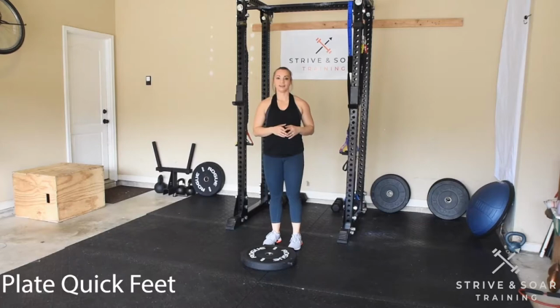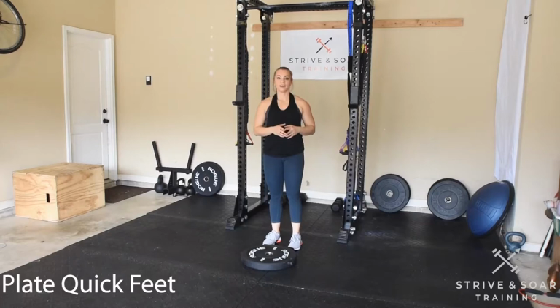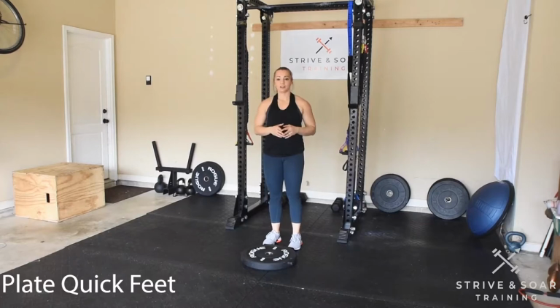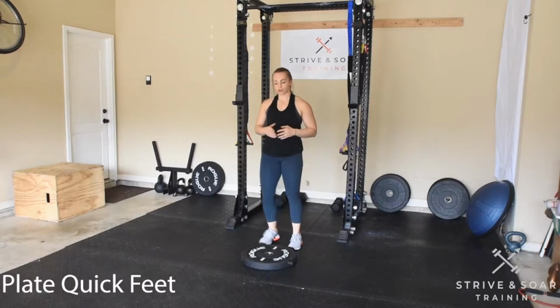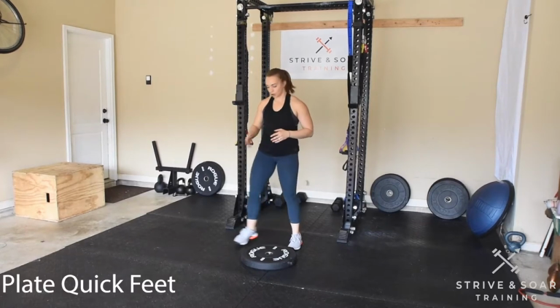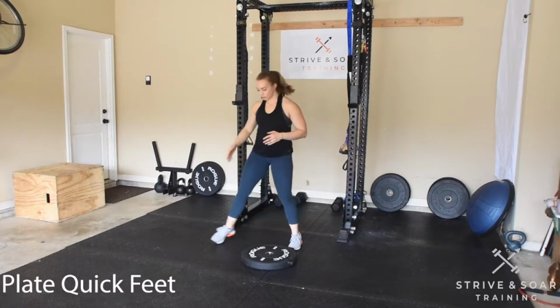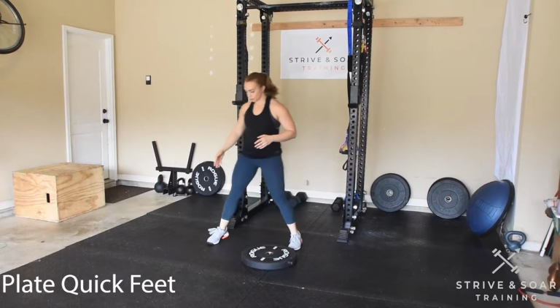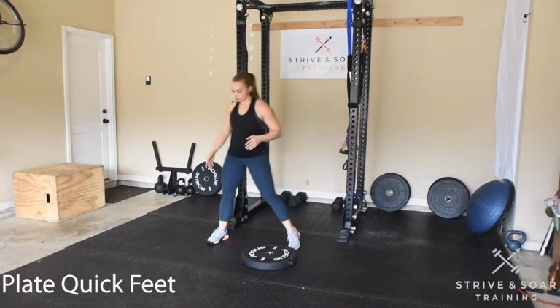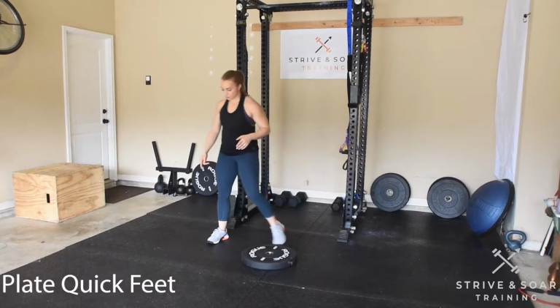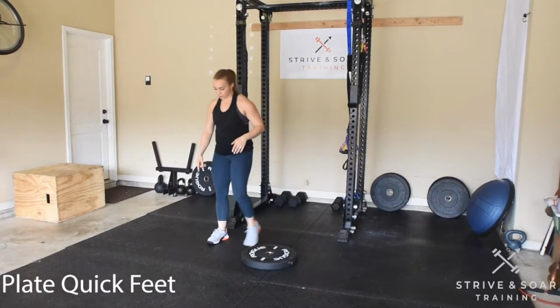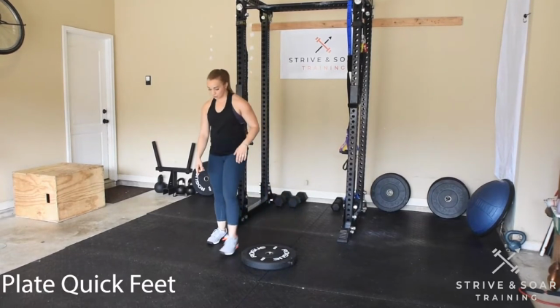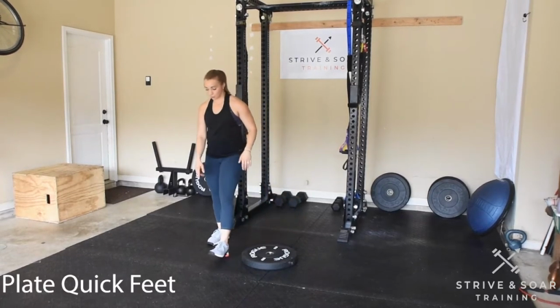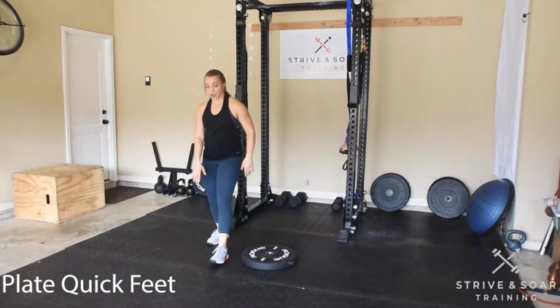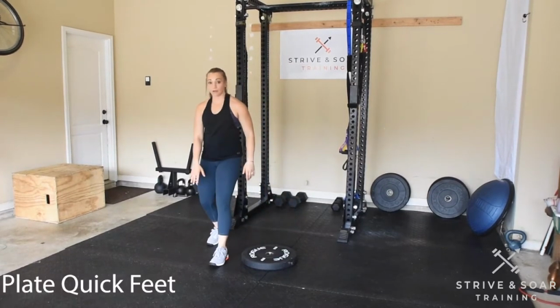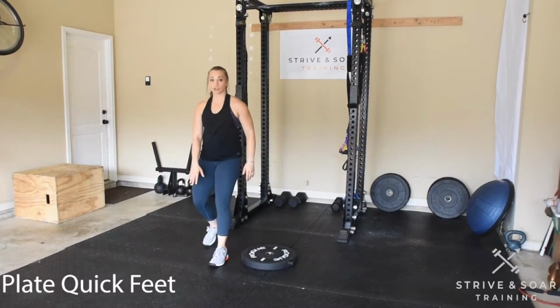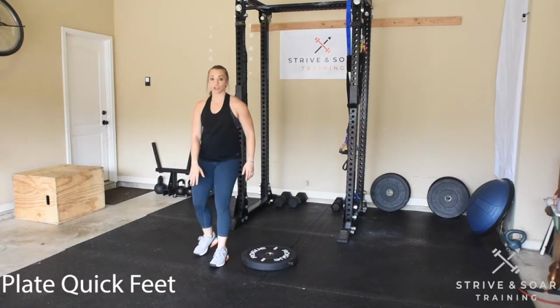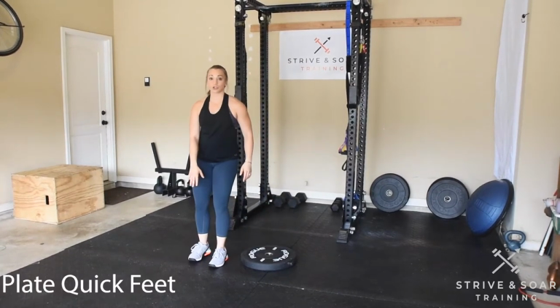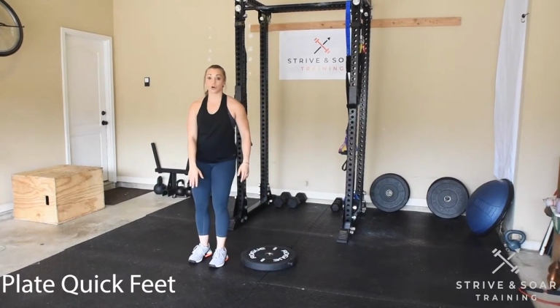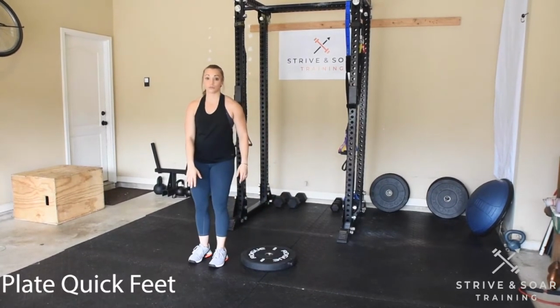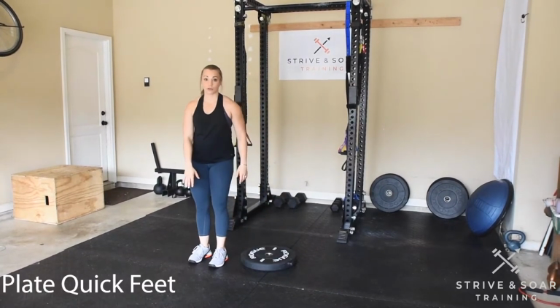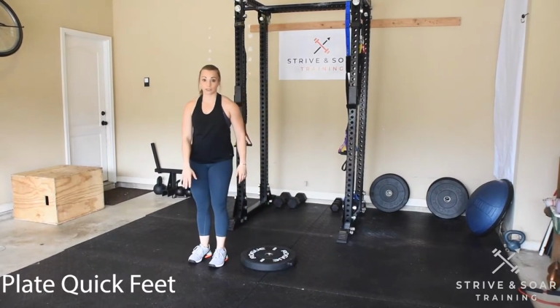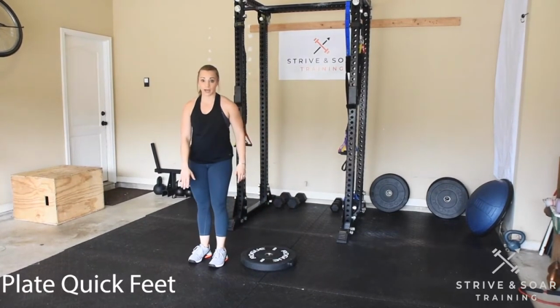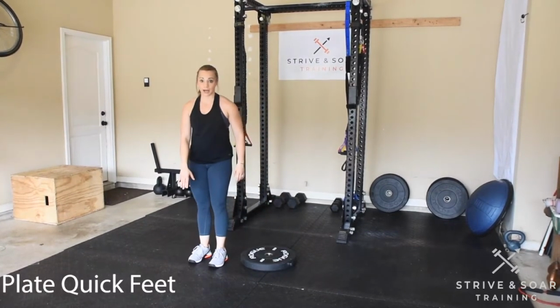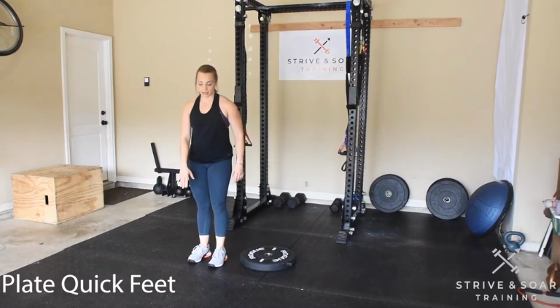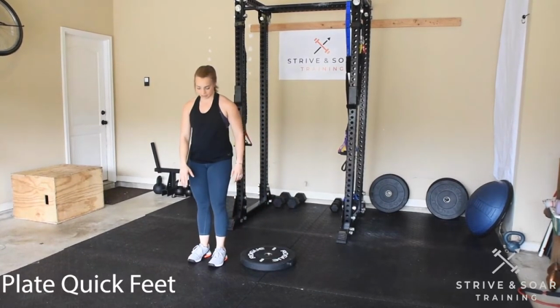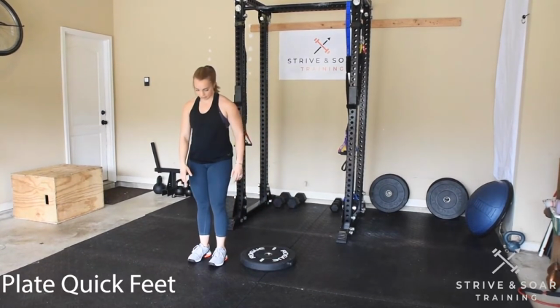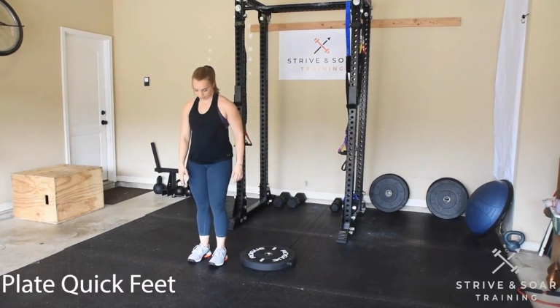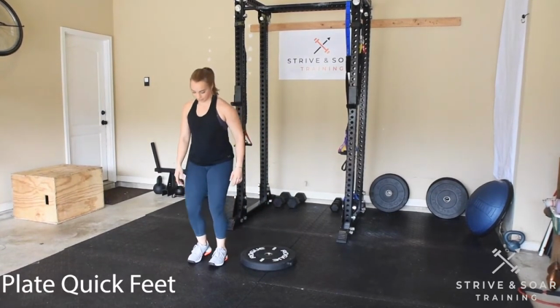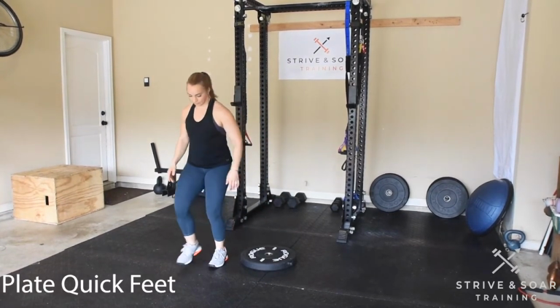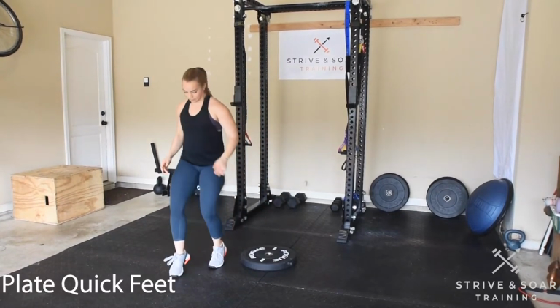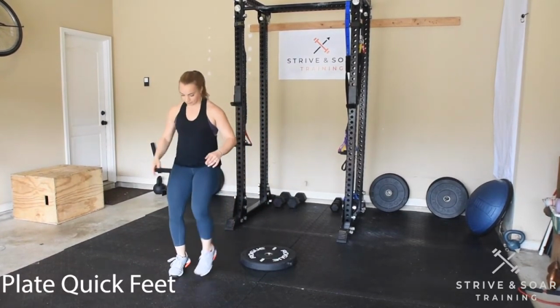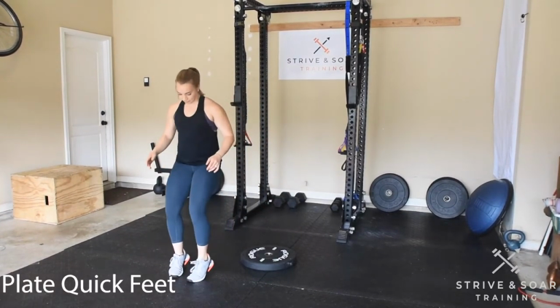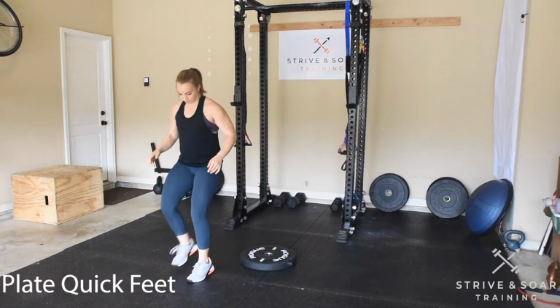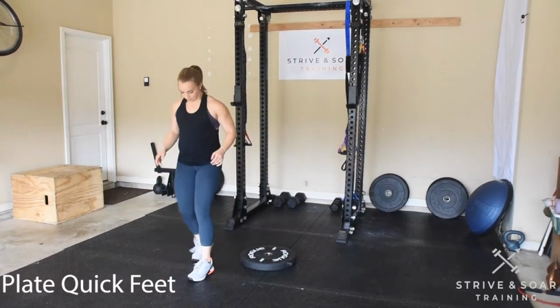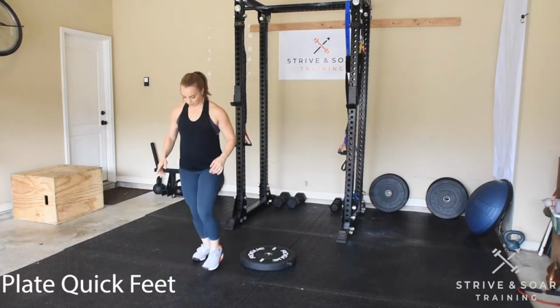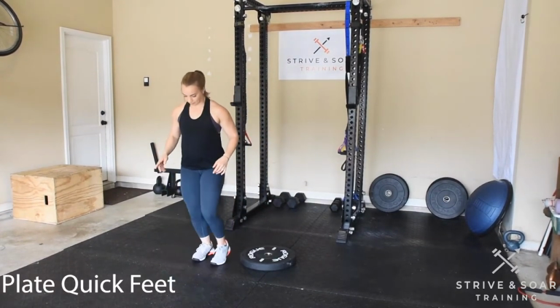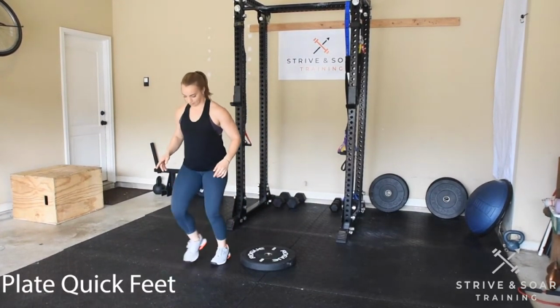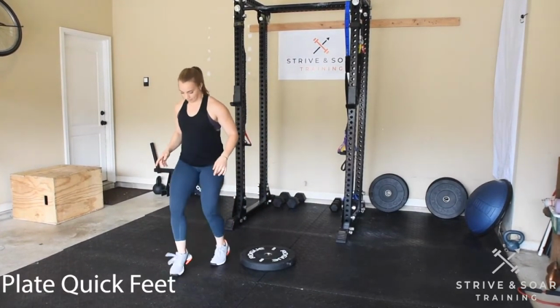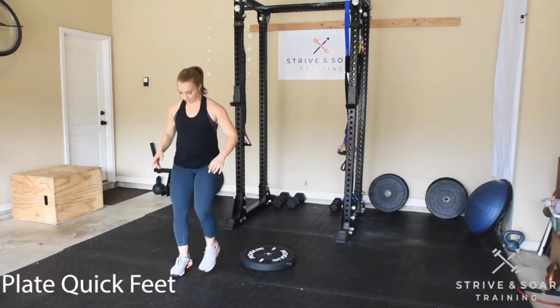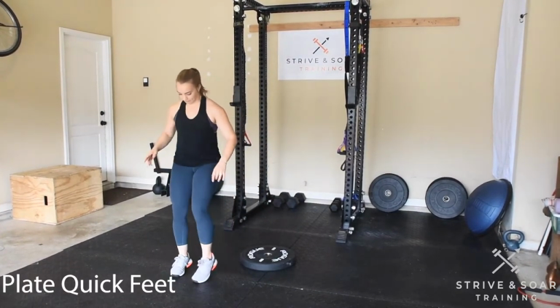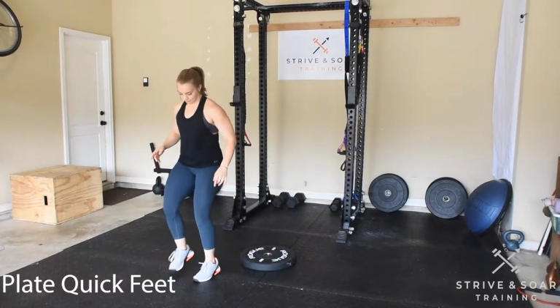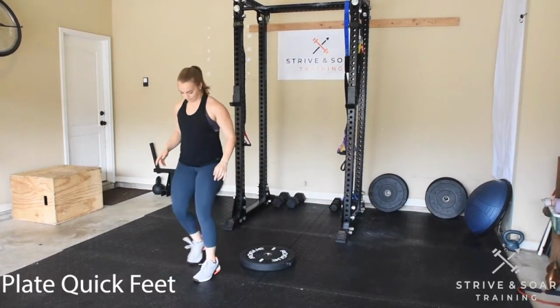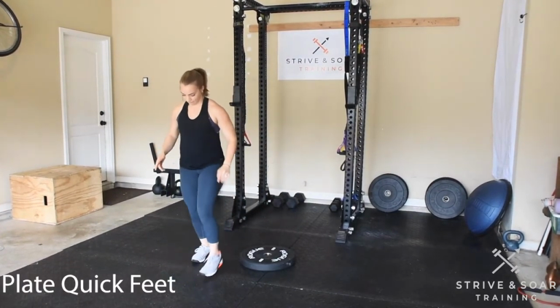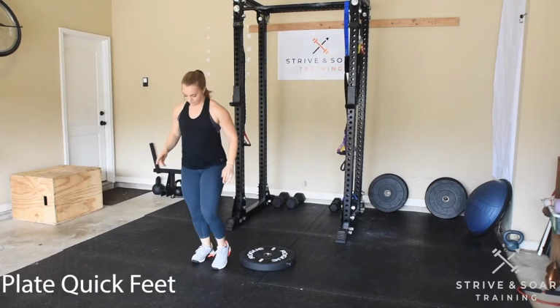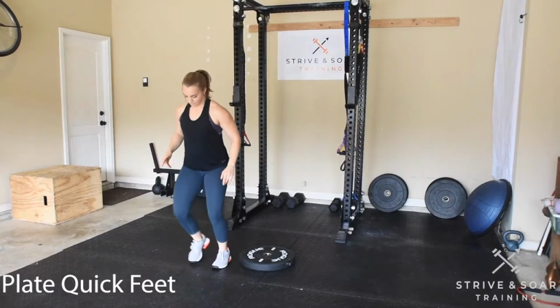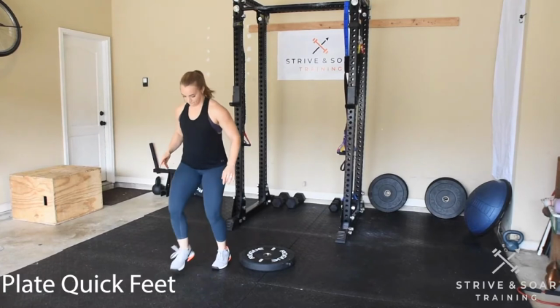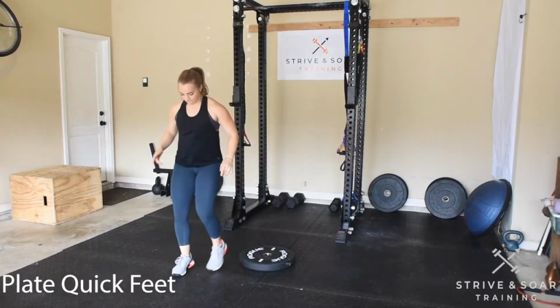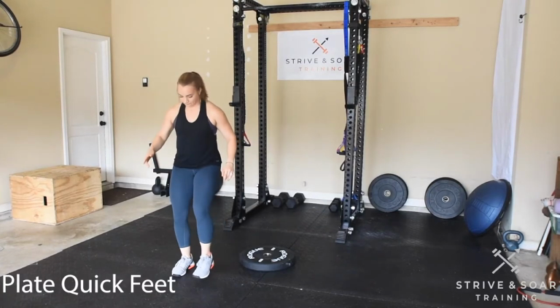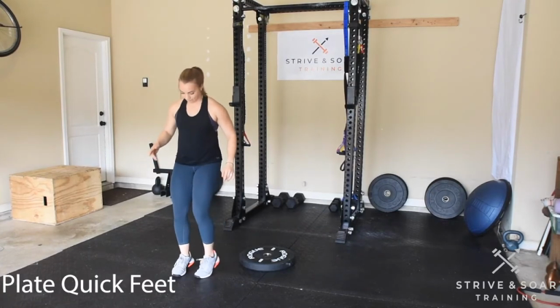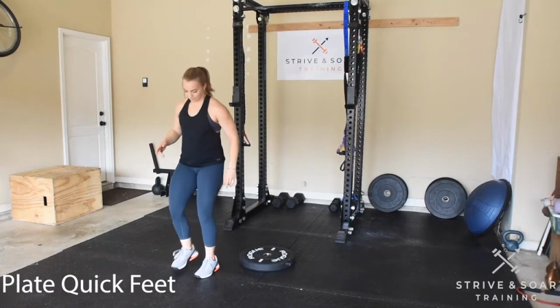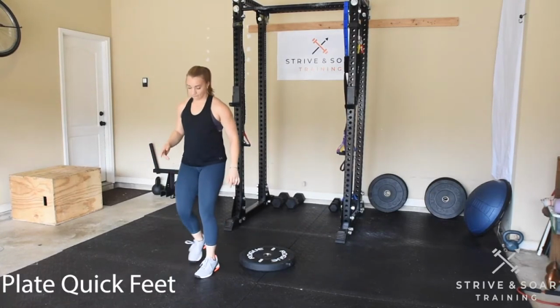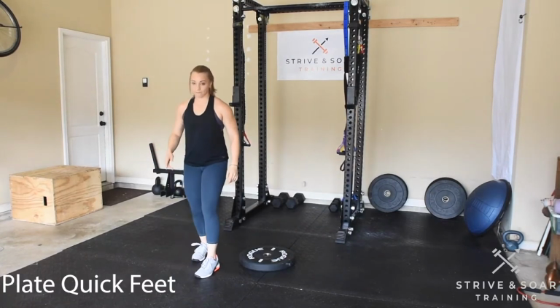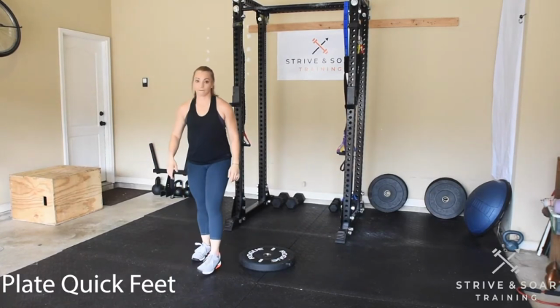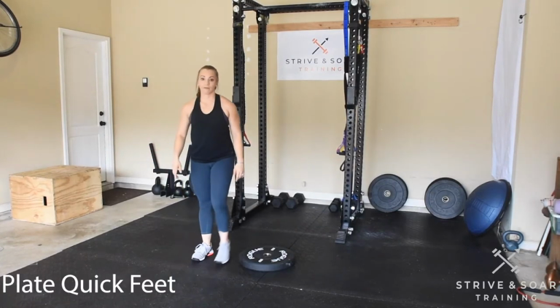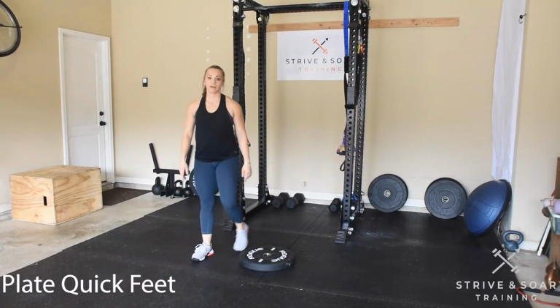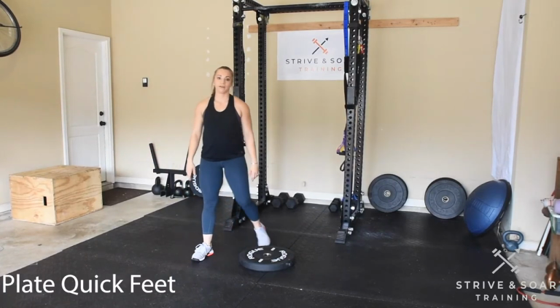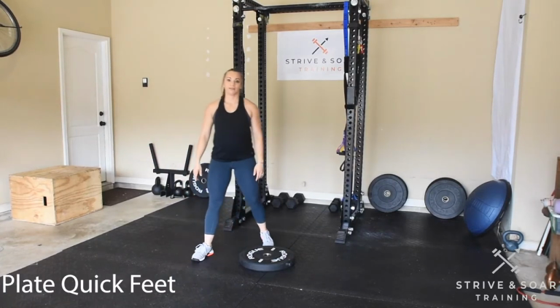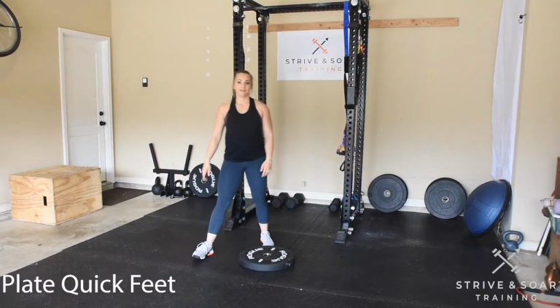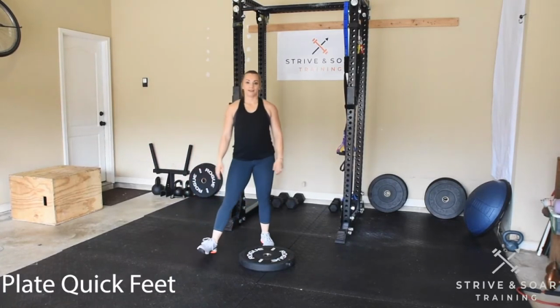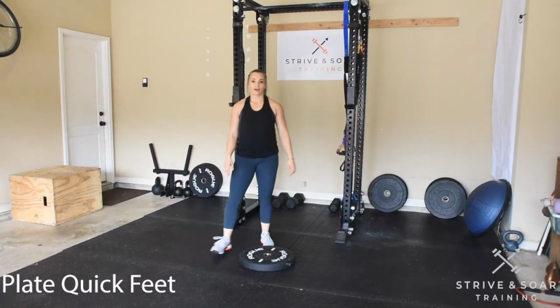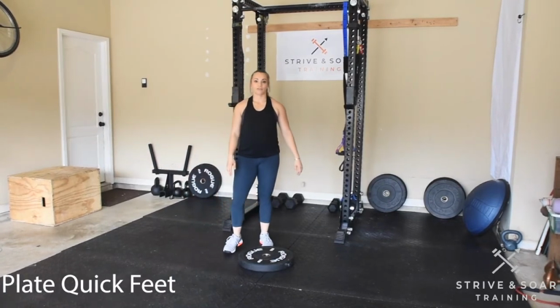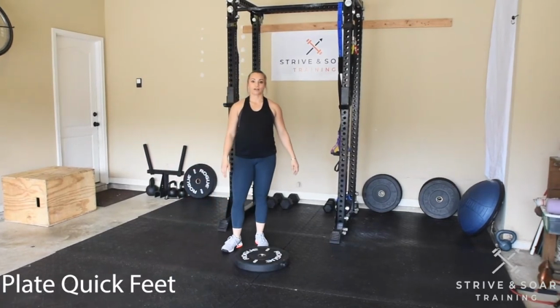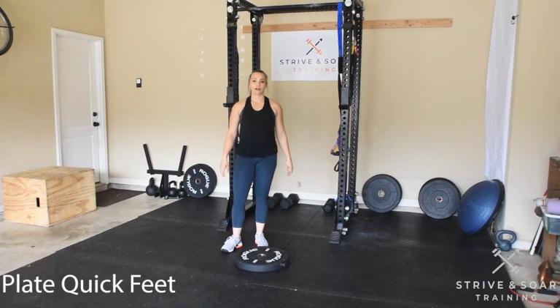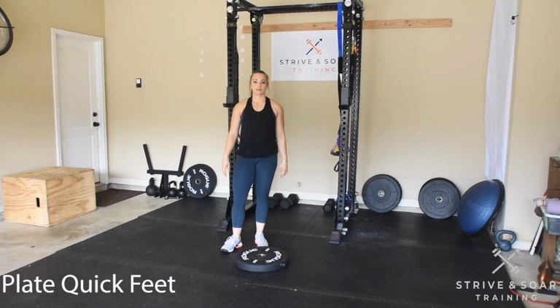You can also do this on the ground just over a line. Have fun guys.